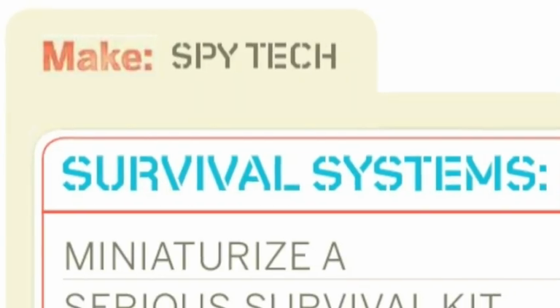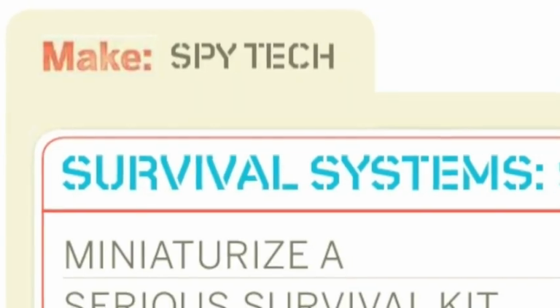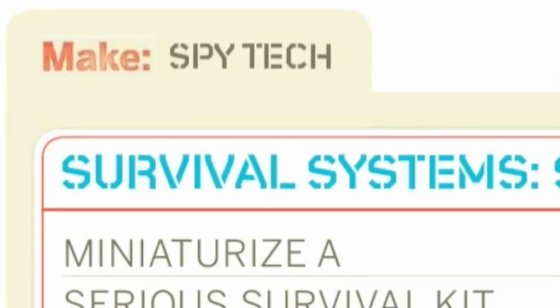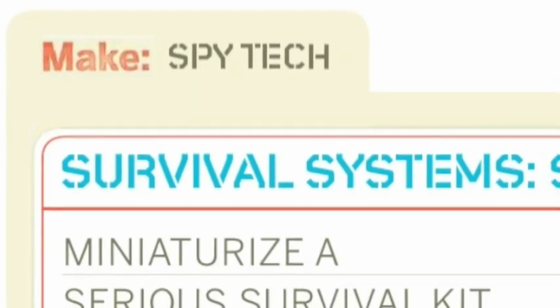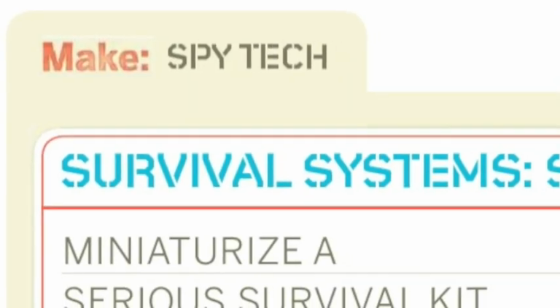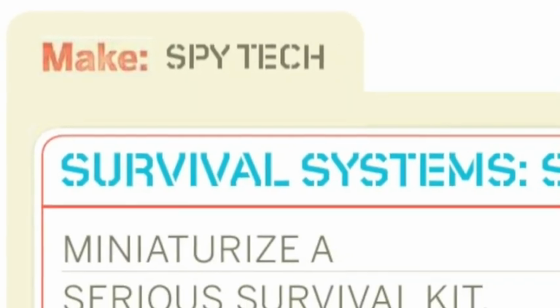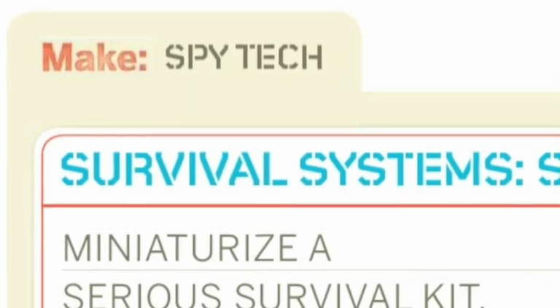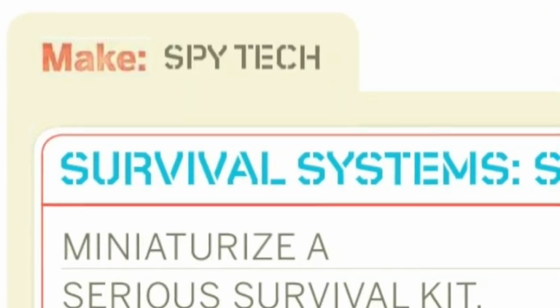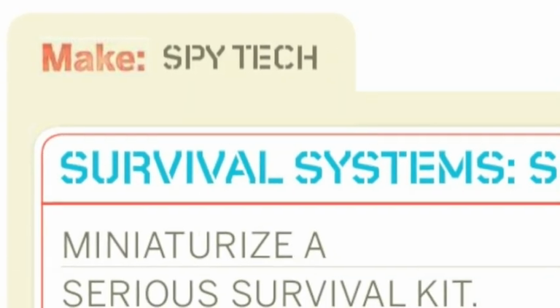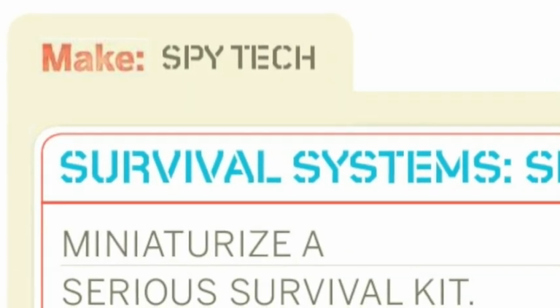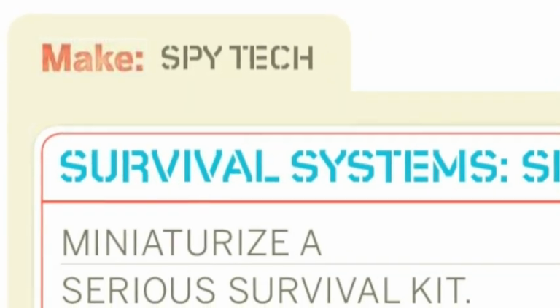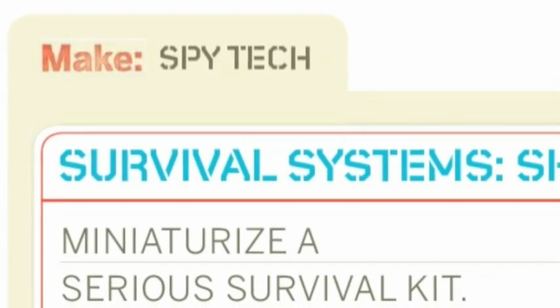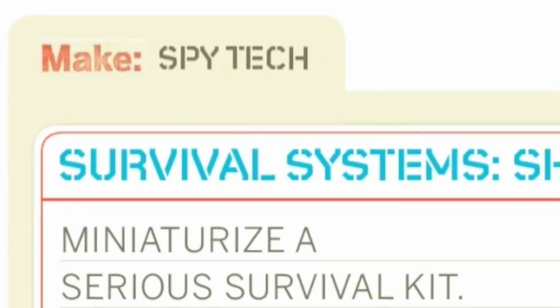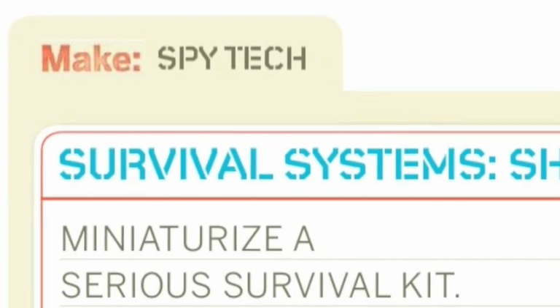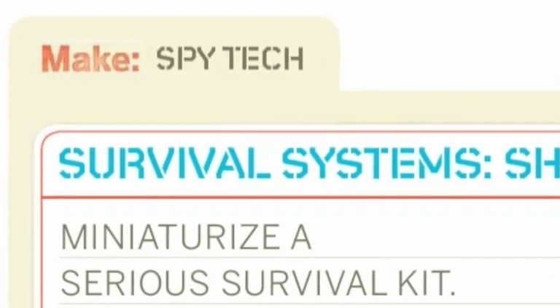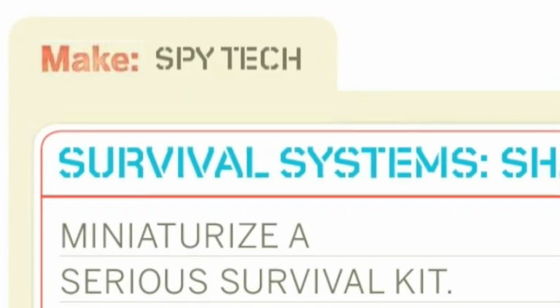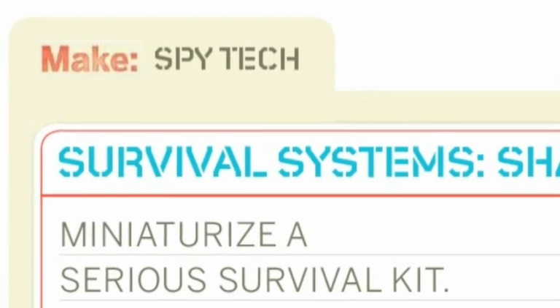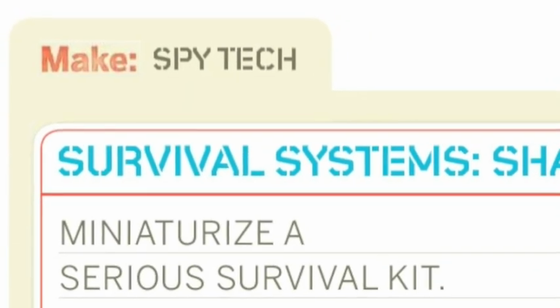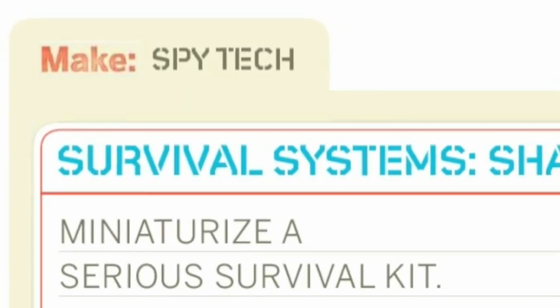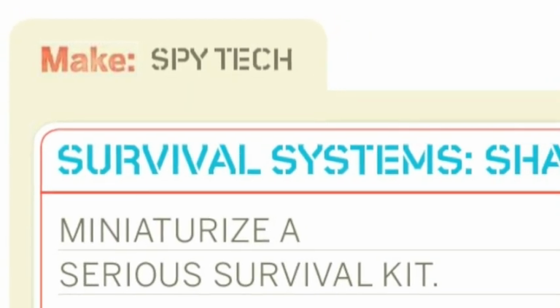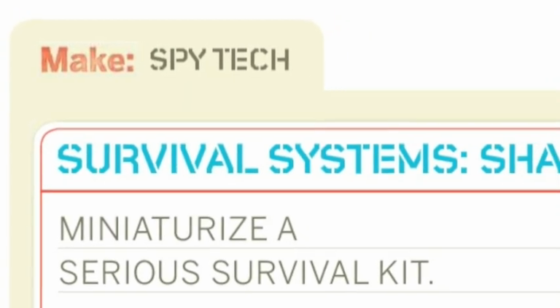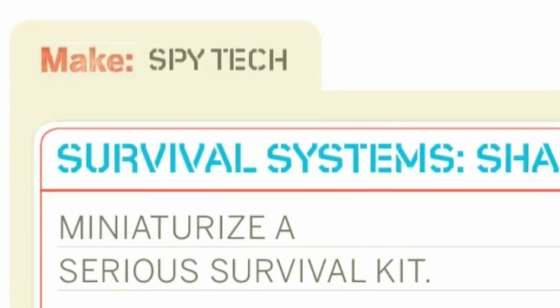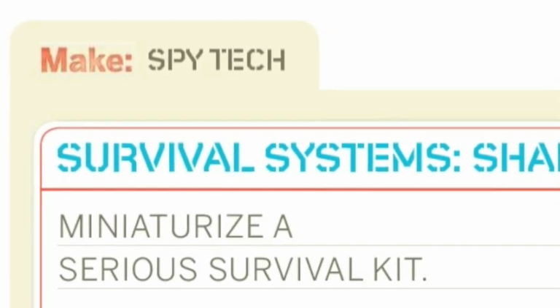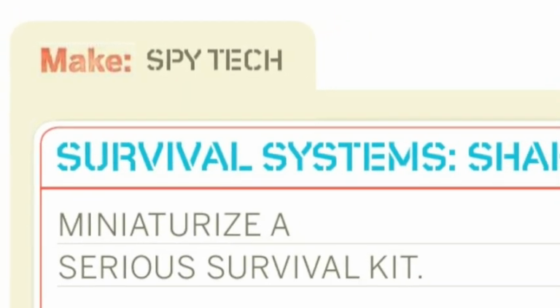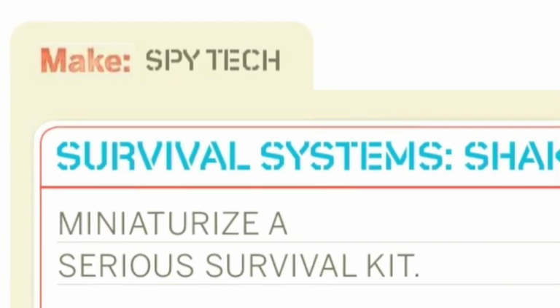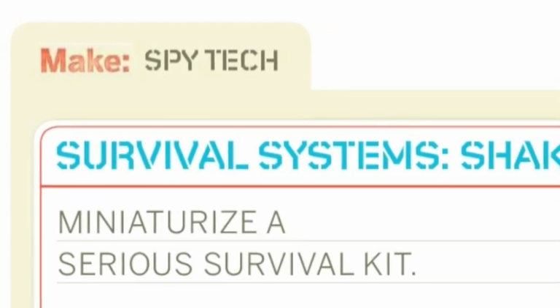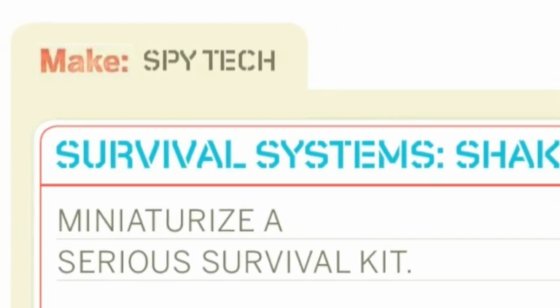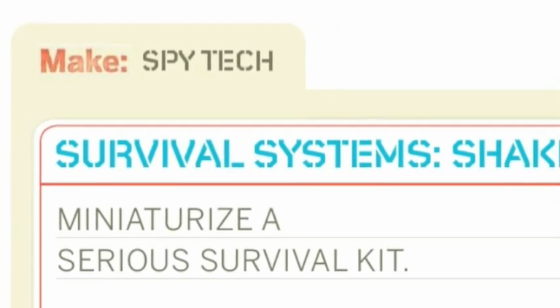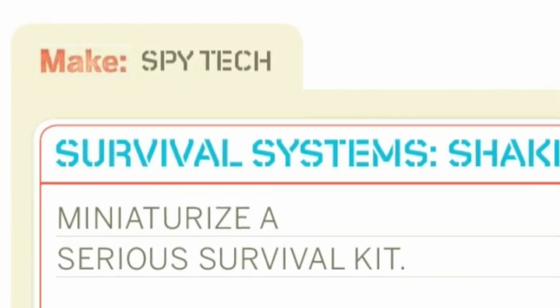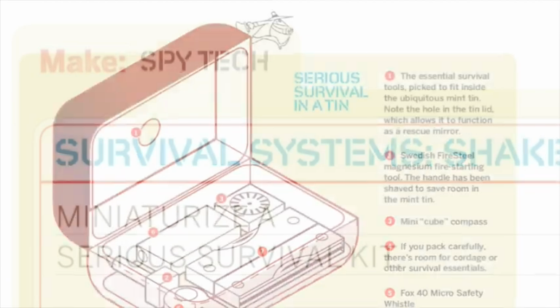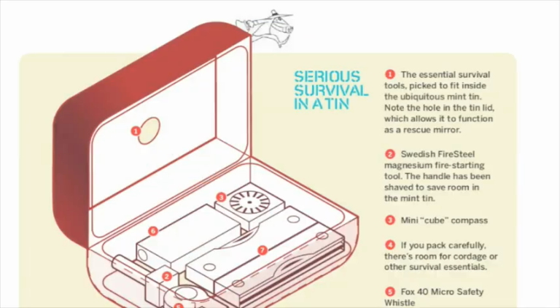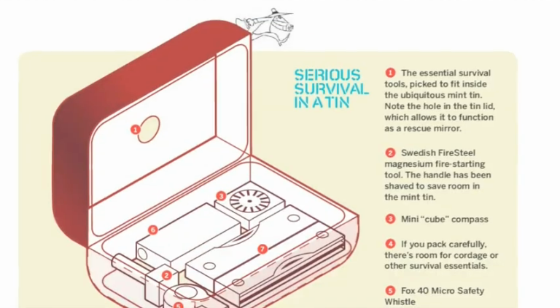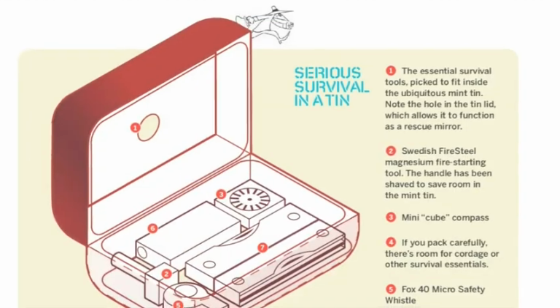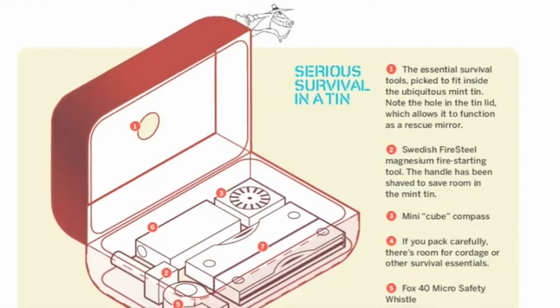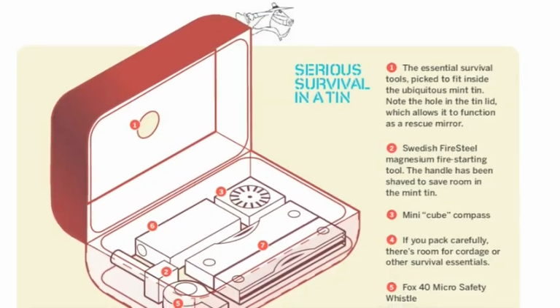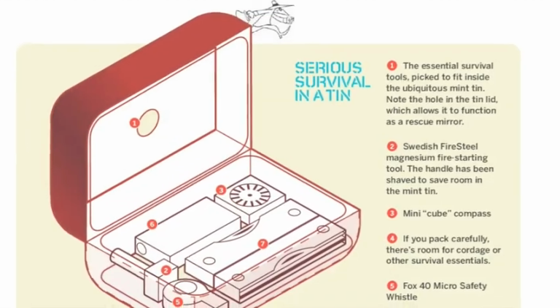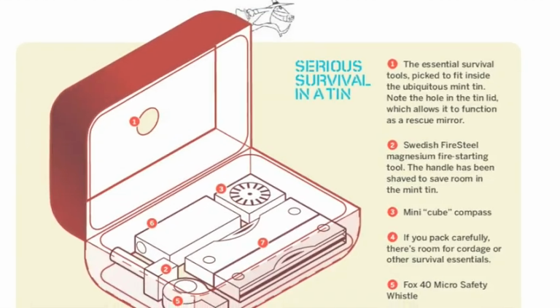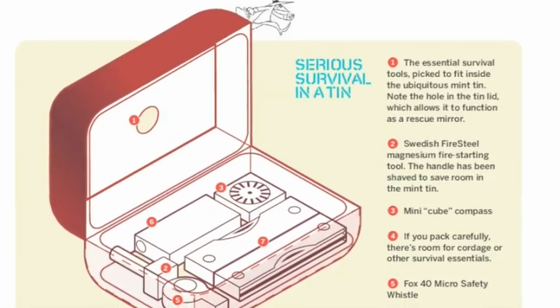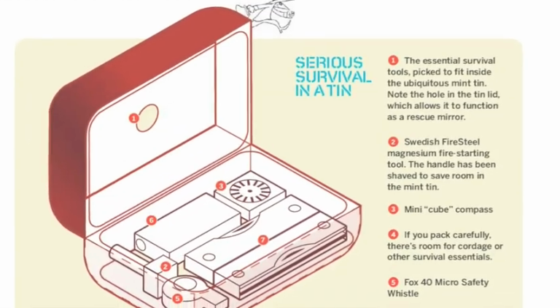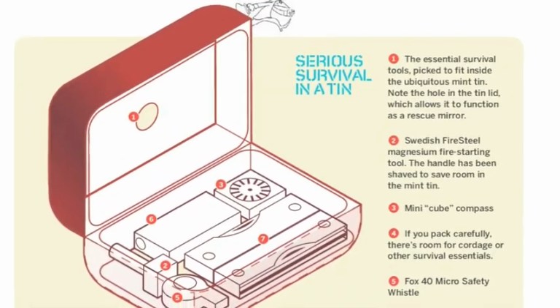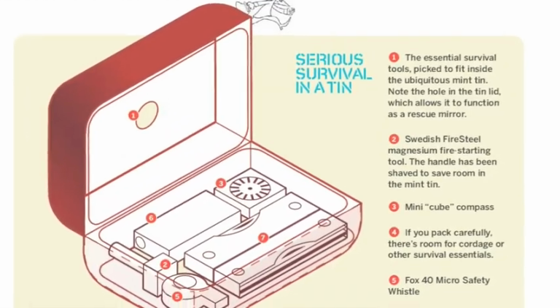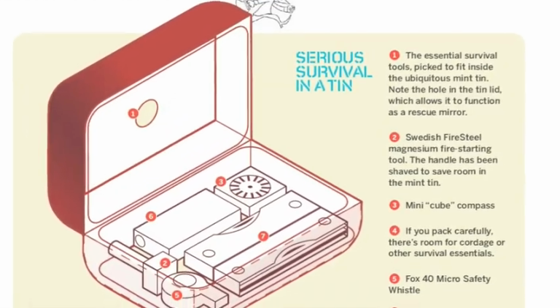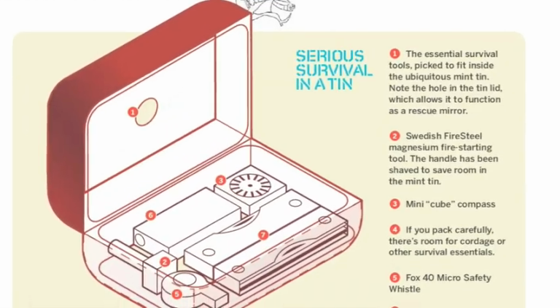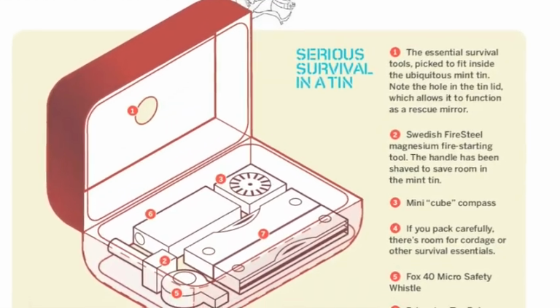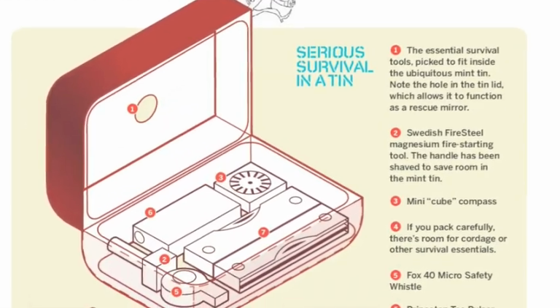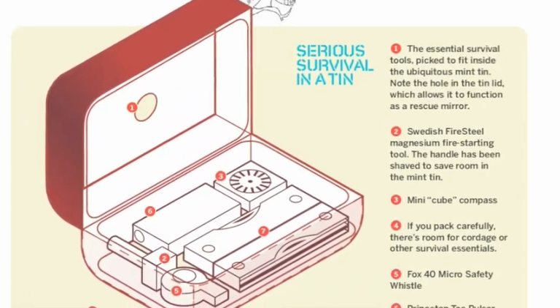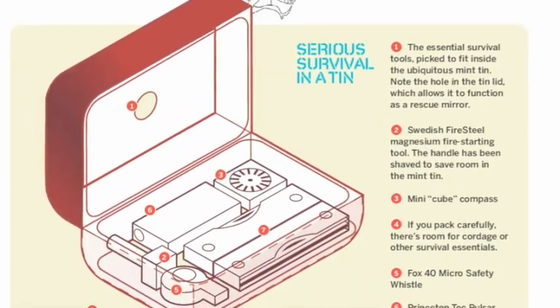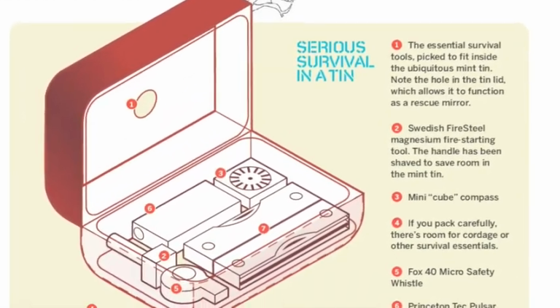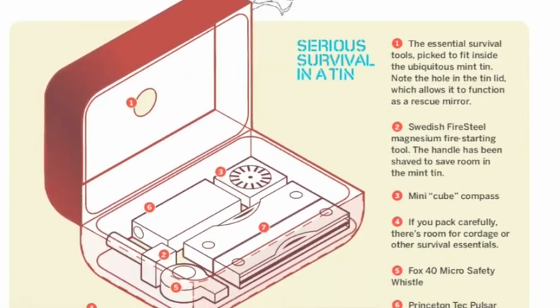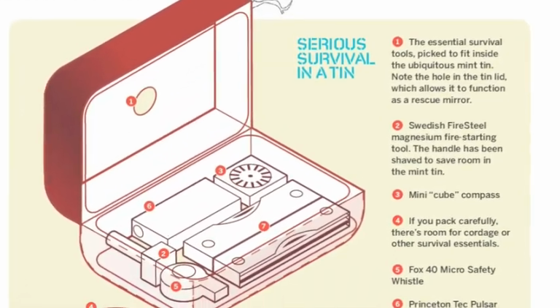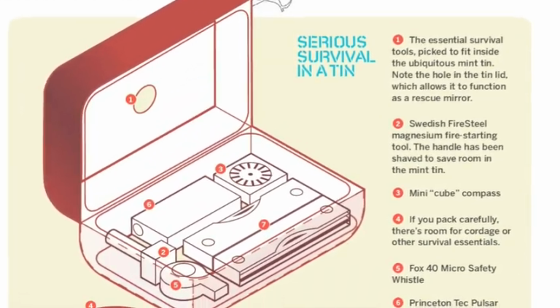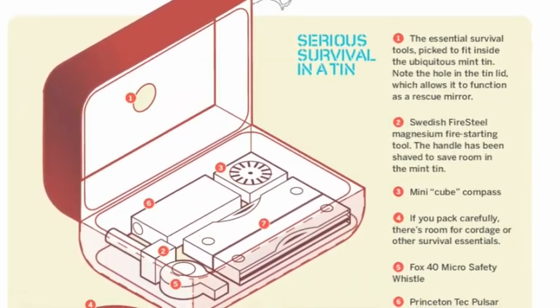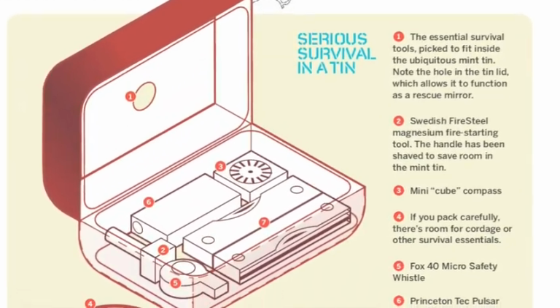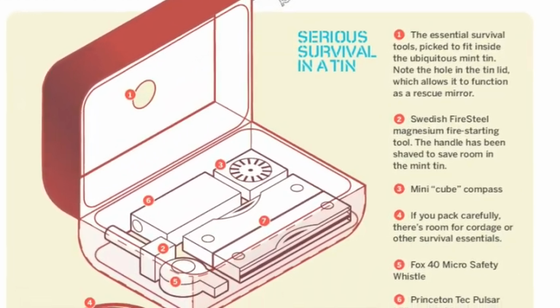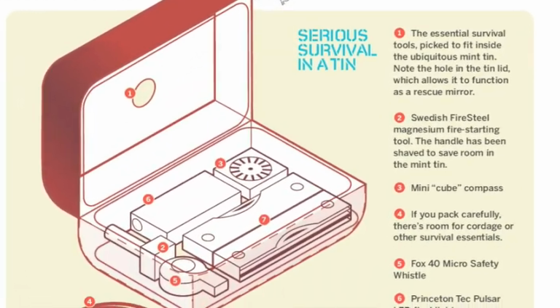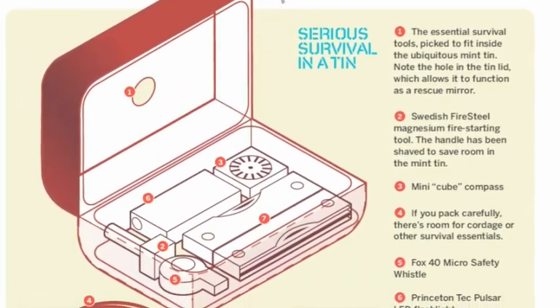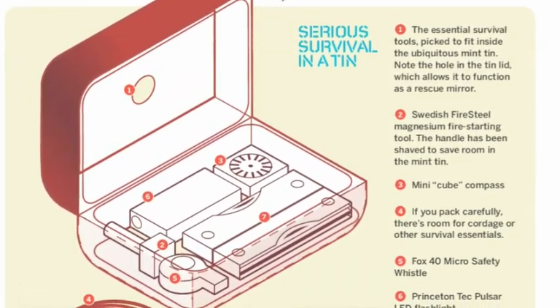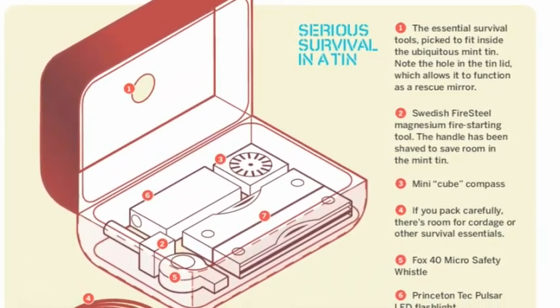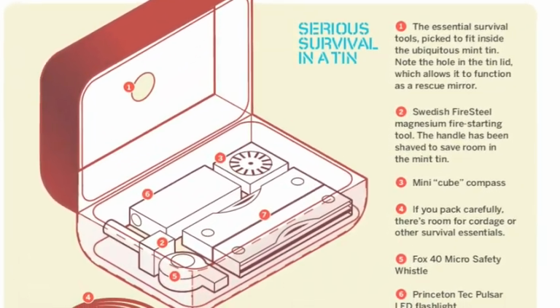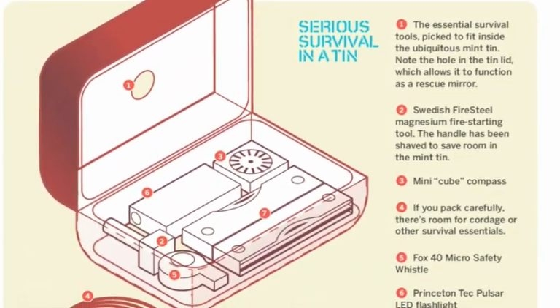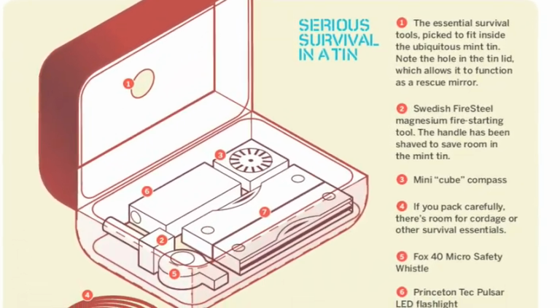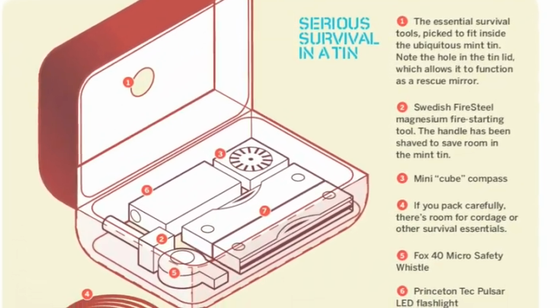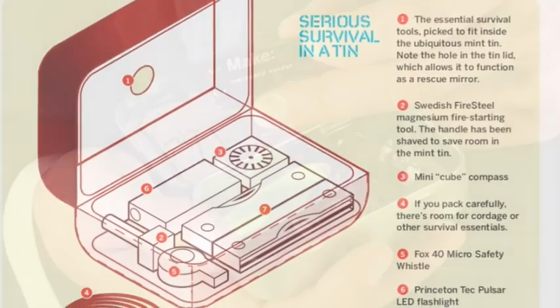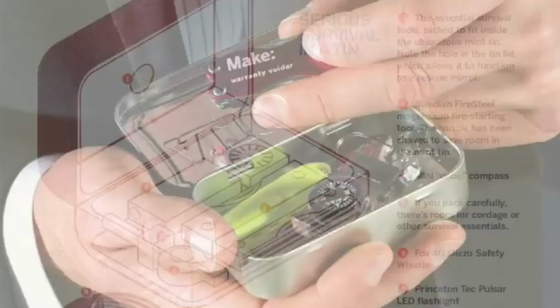Survival system — stirred, not shaken. Miniaturize a serious survival kit, and it all fits inside of a mint tin, of course.